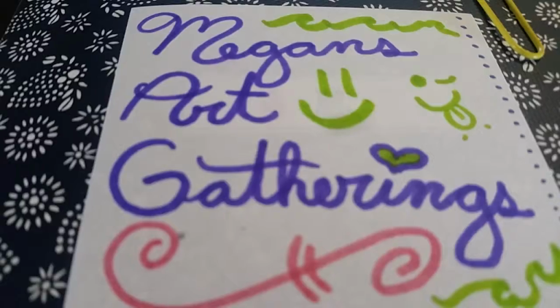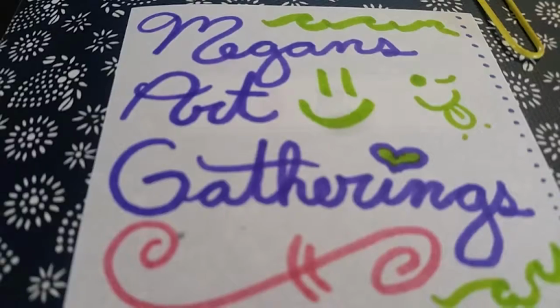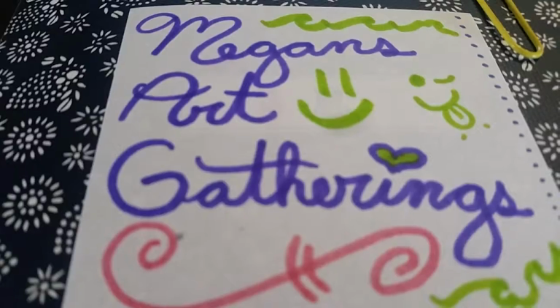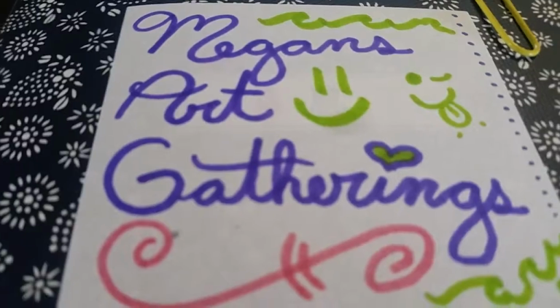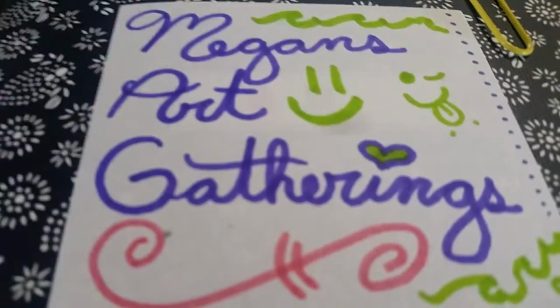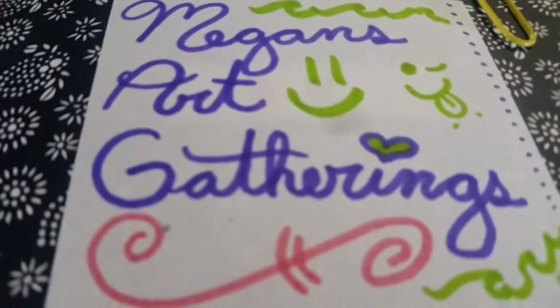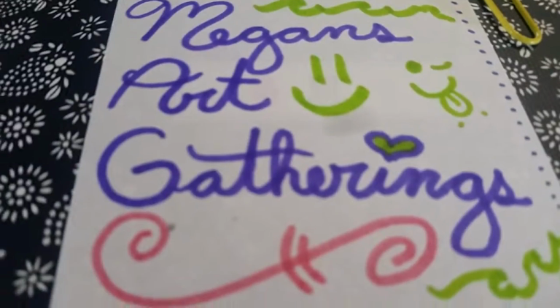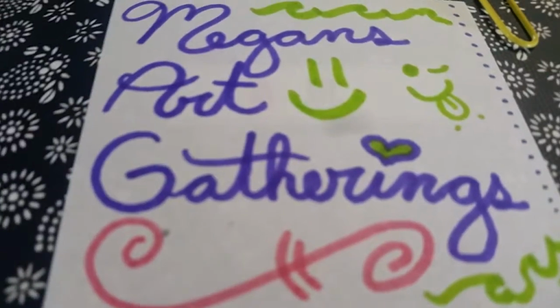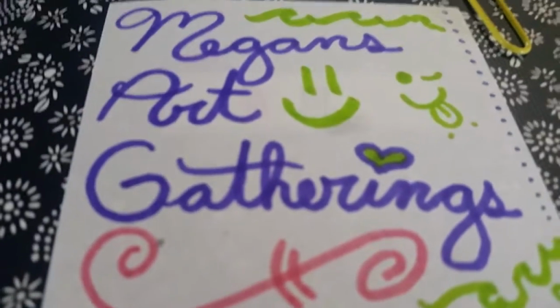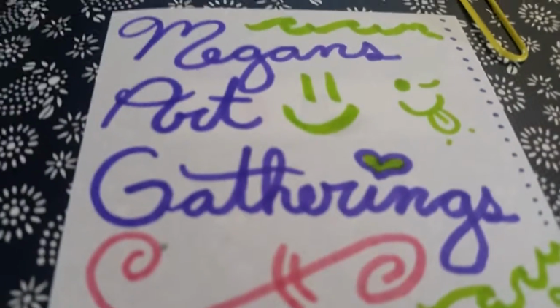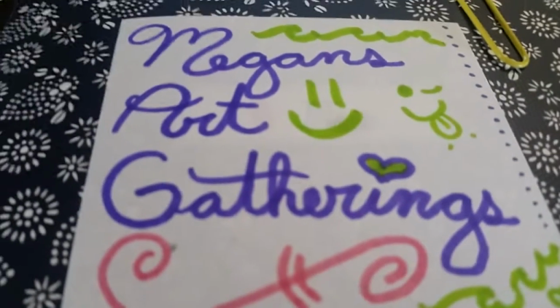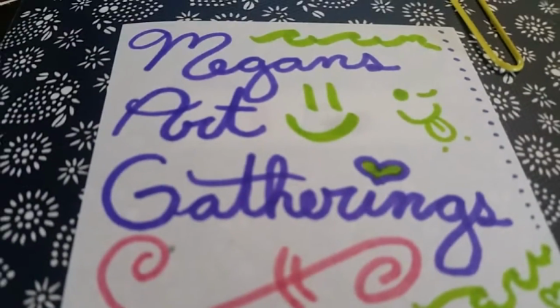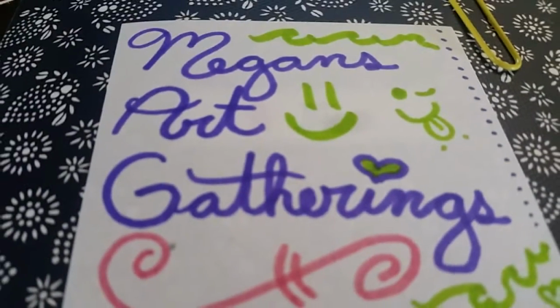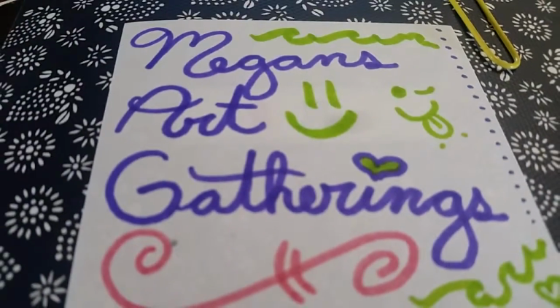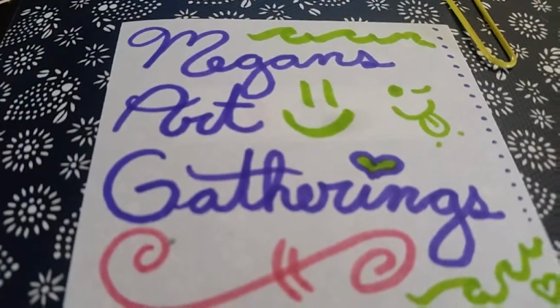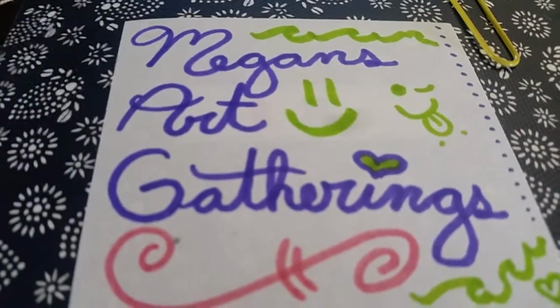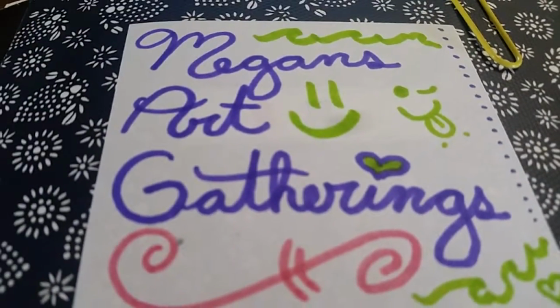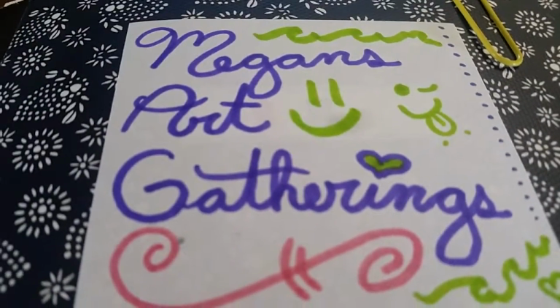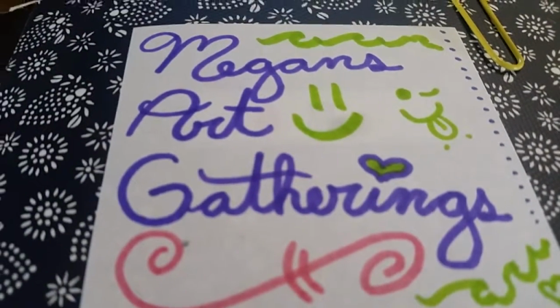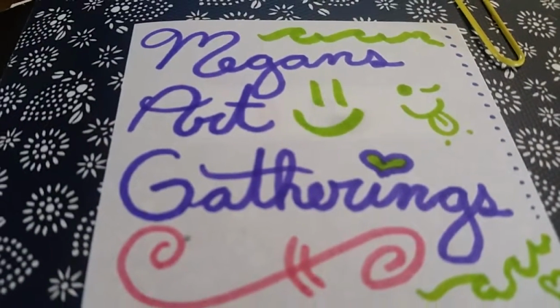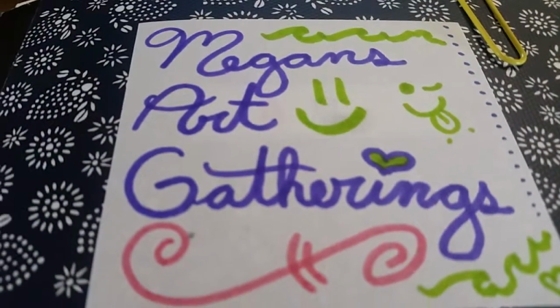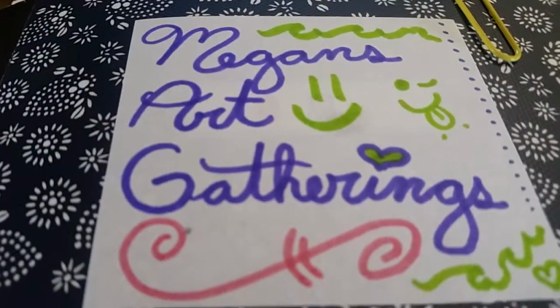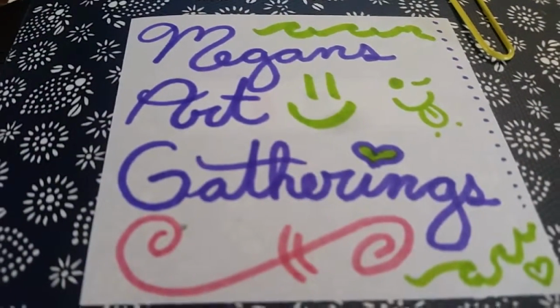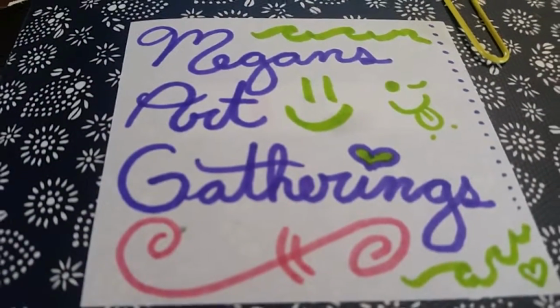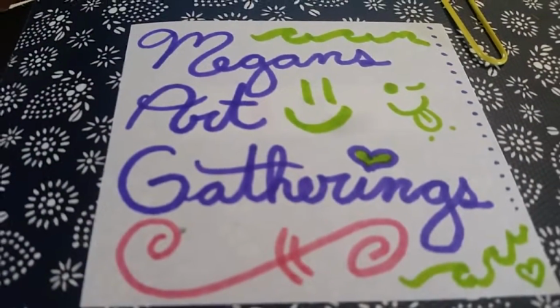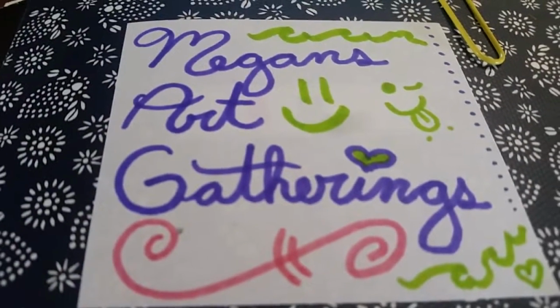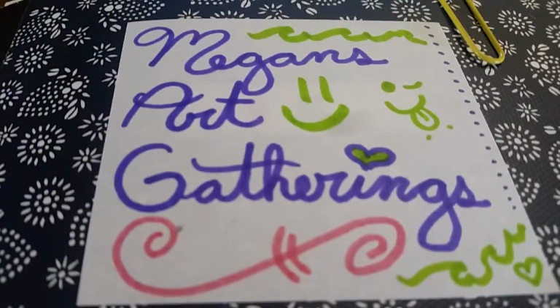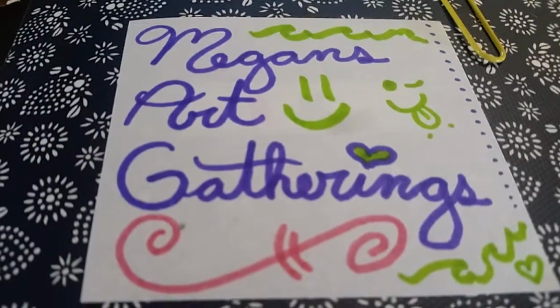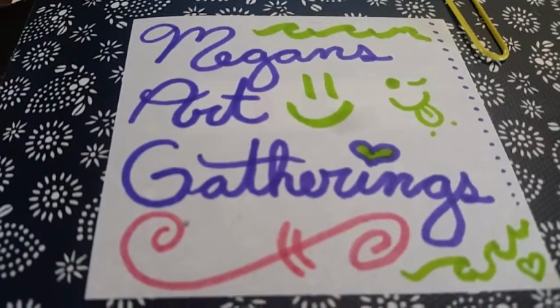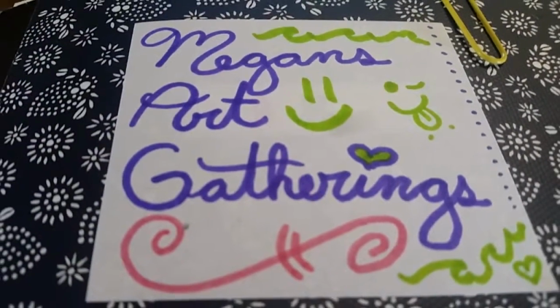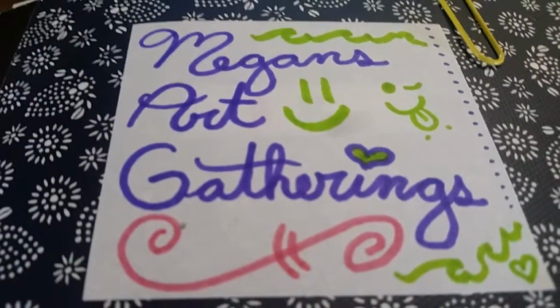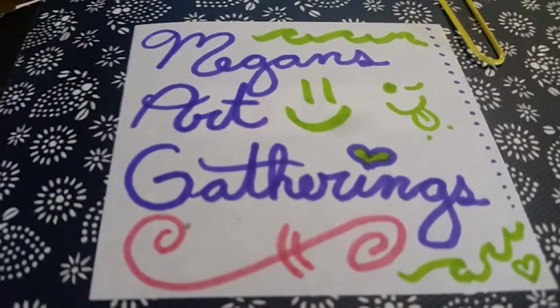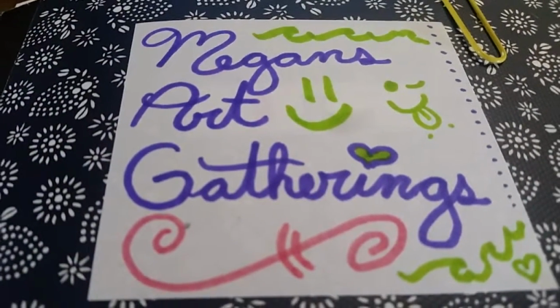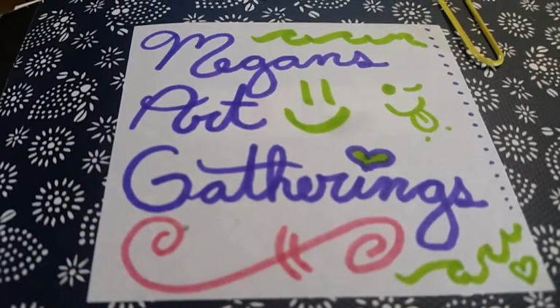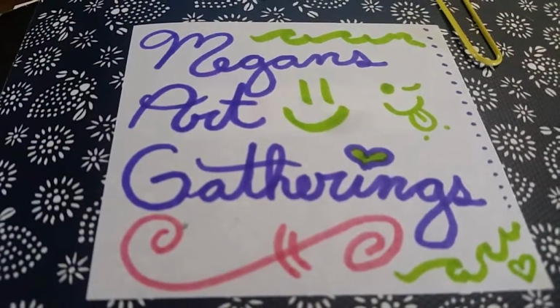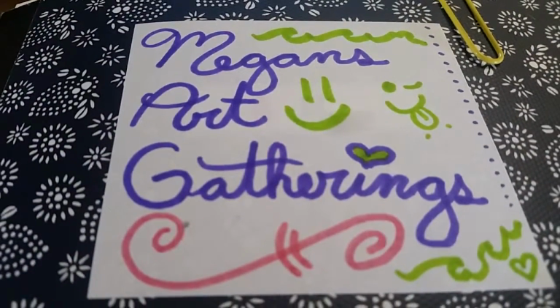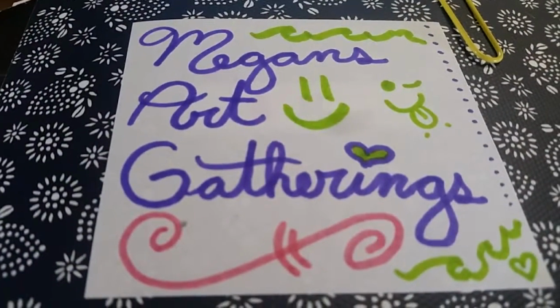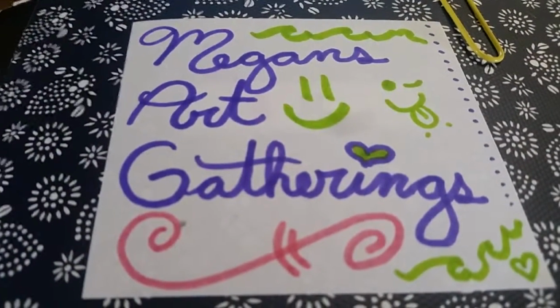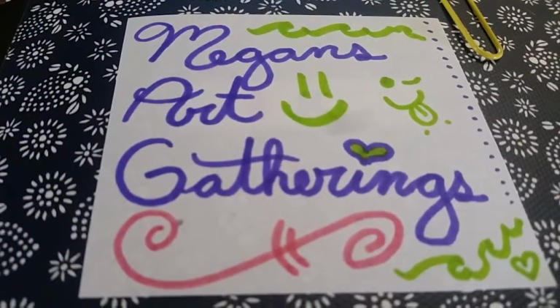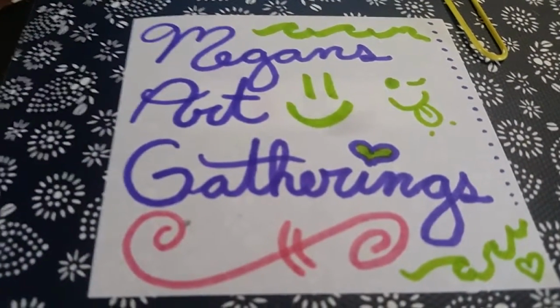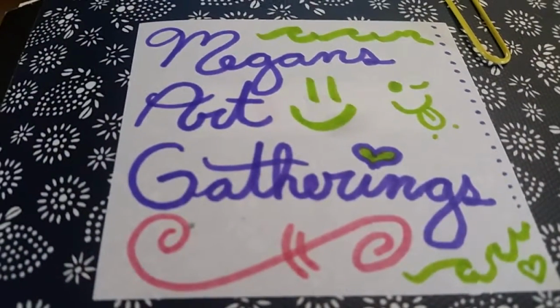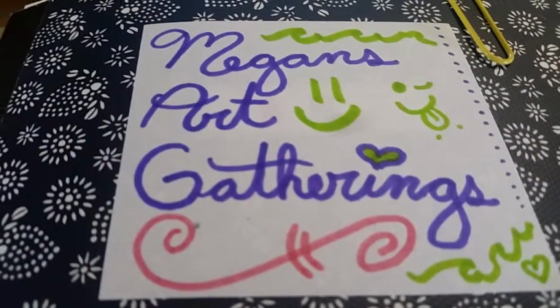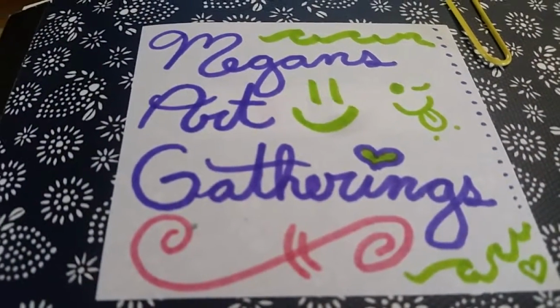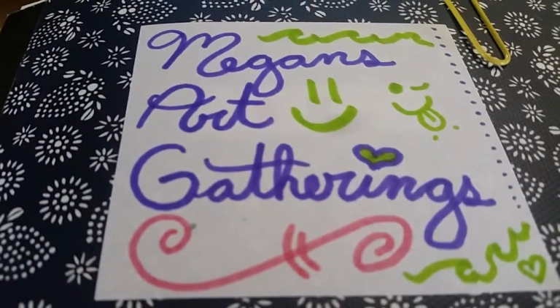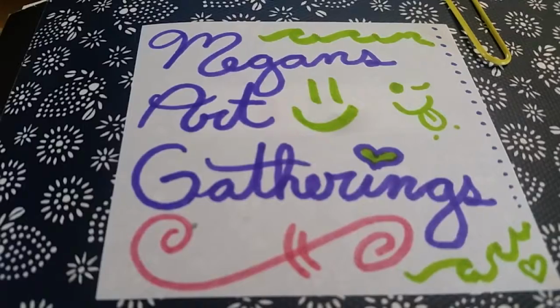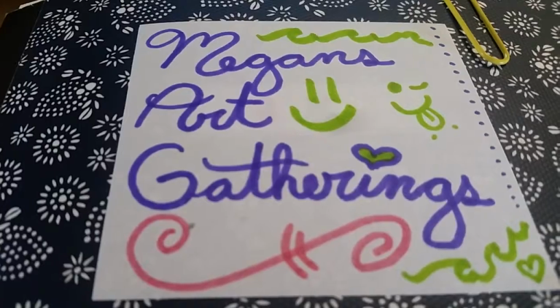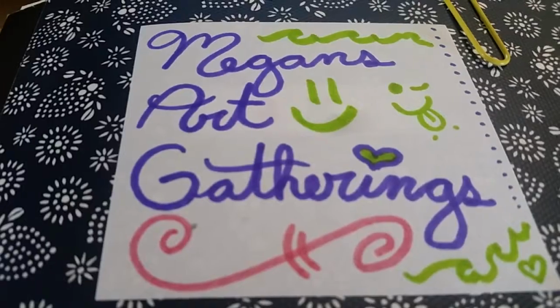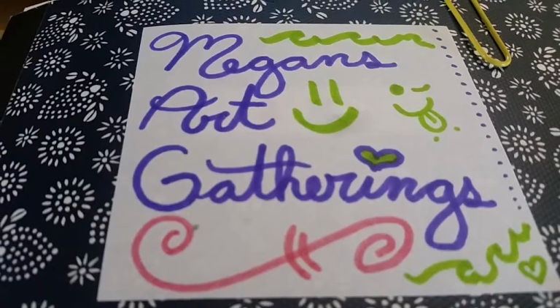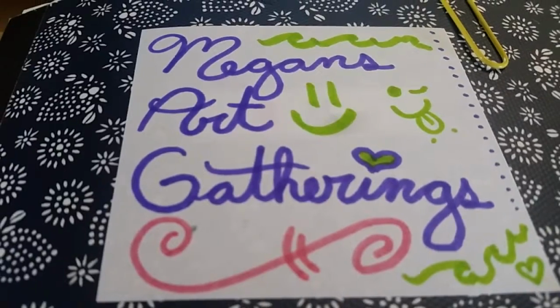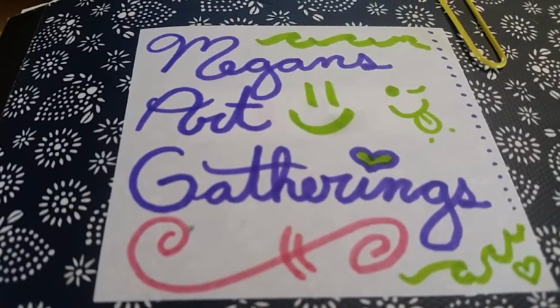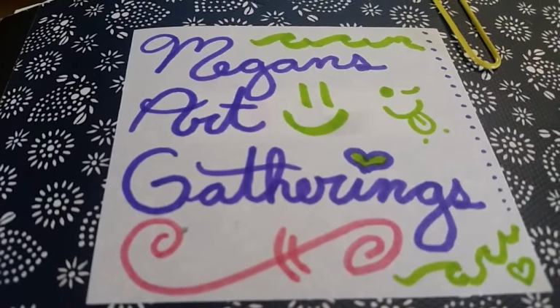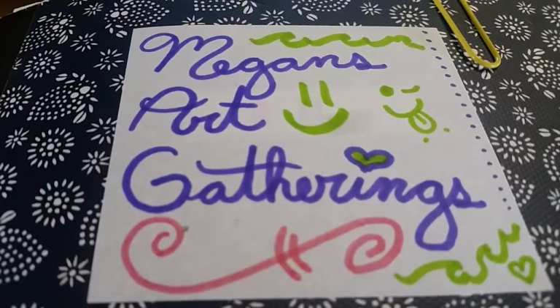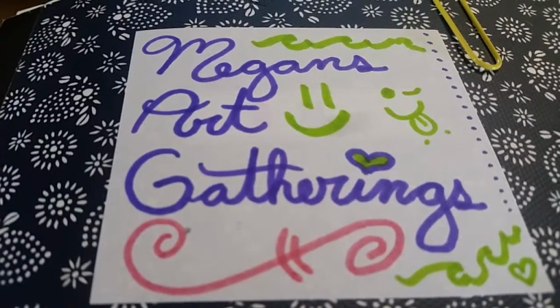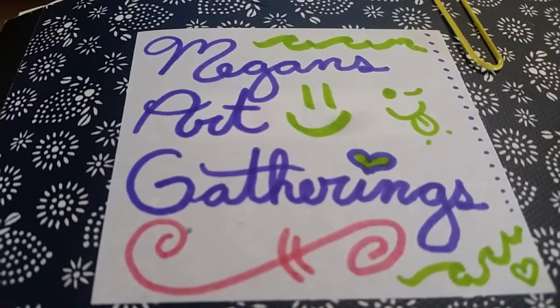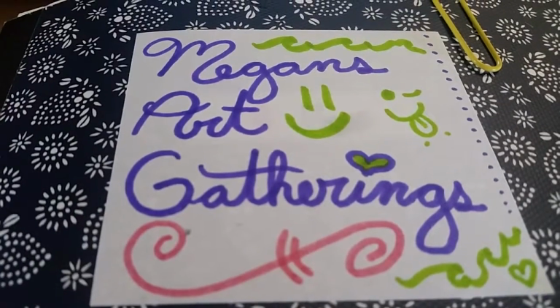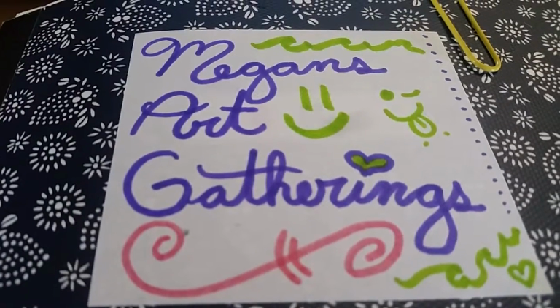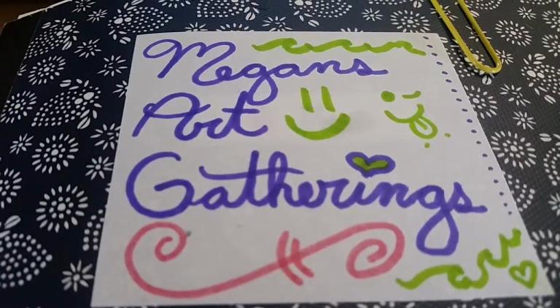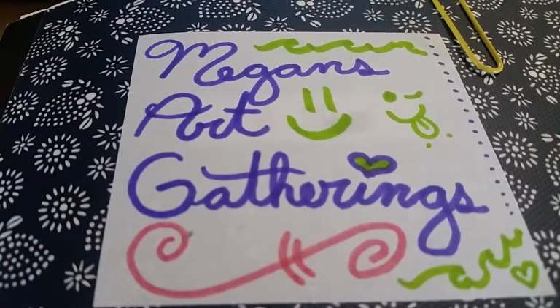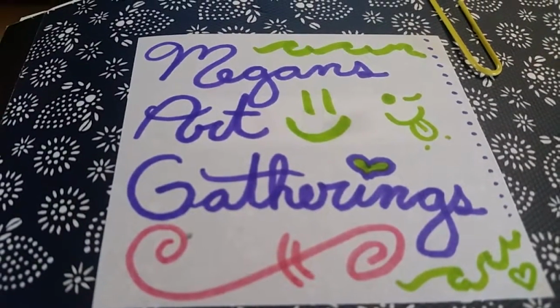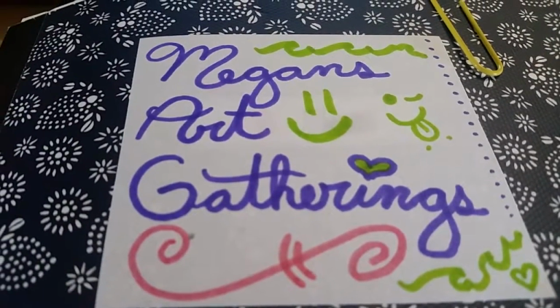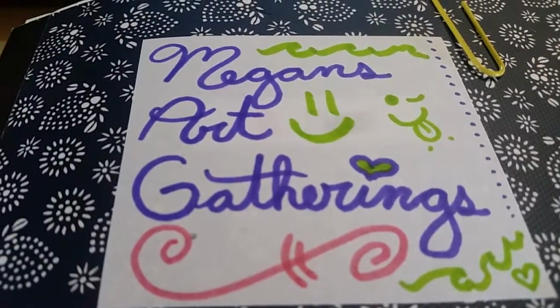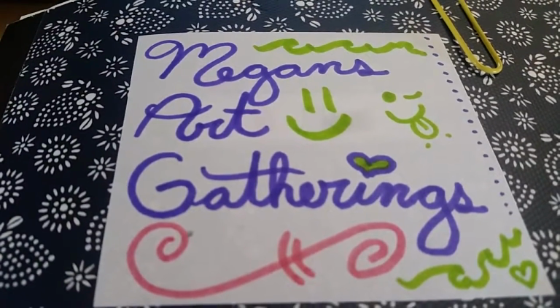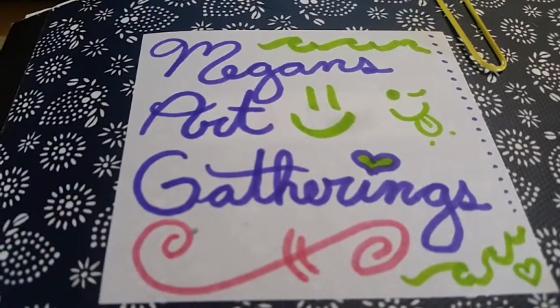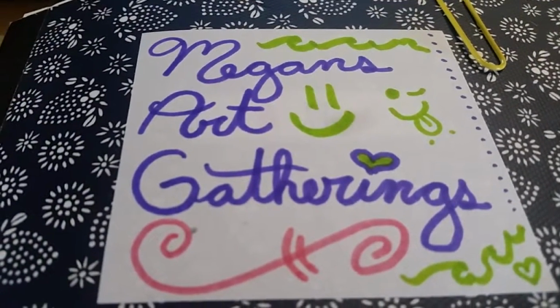Good day, YouTubers. This is Megan. I'm here with you for day 8 to 10.